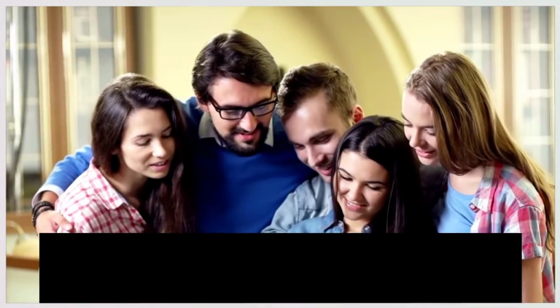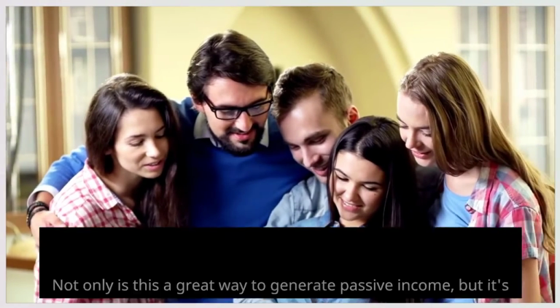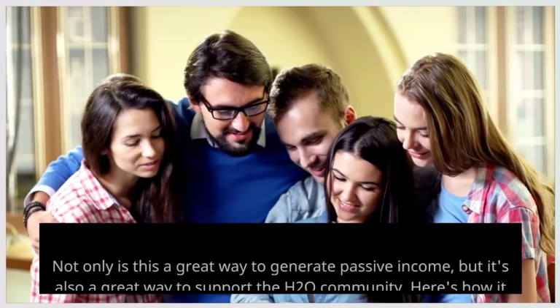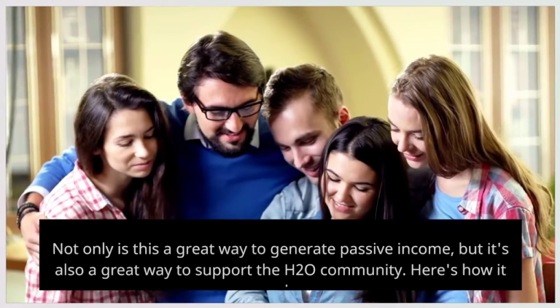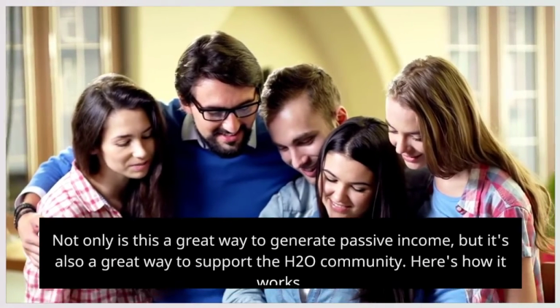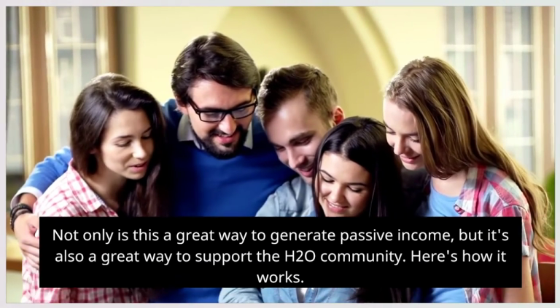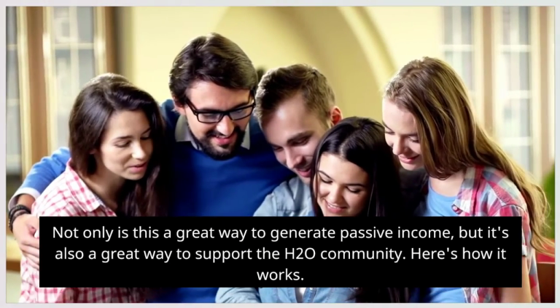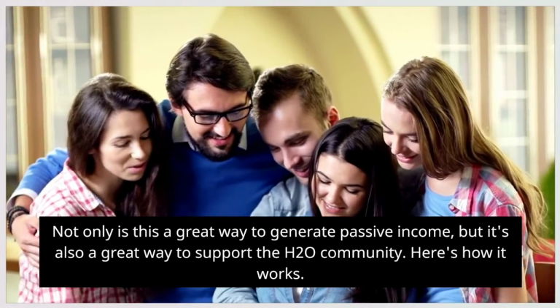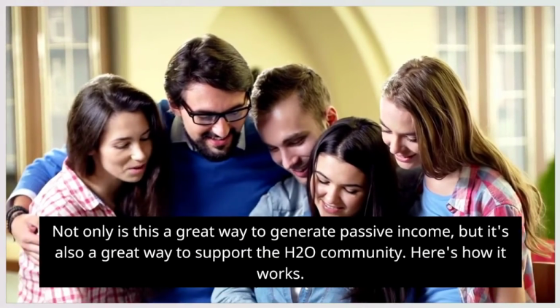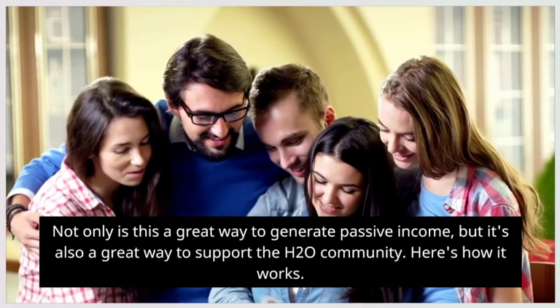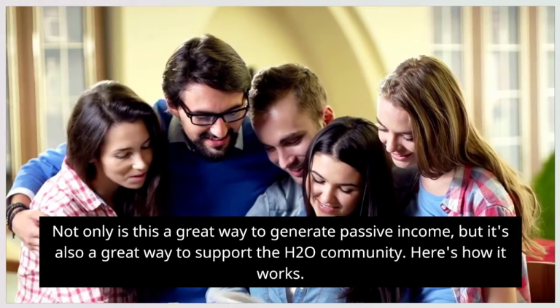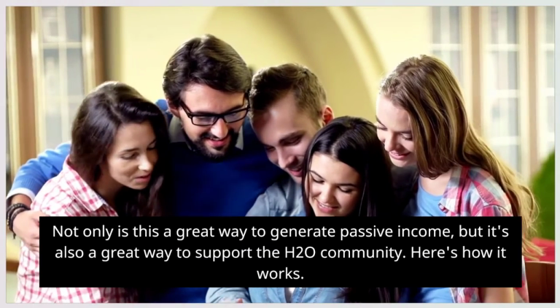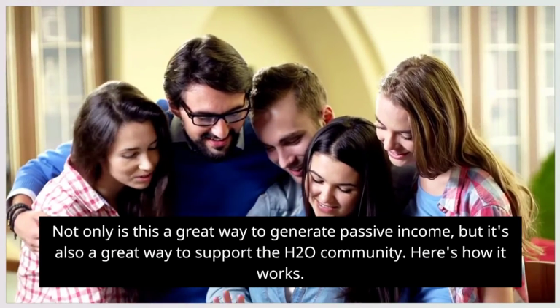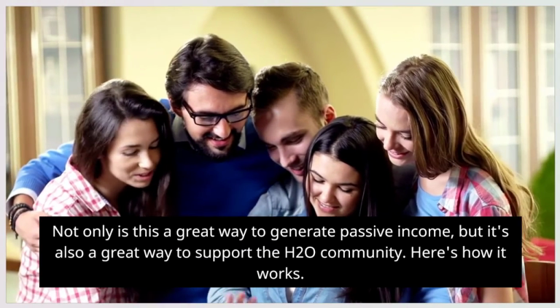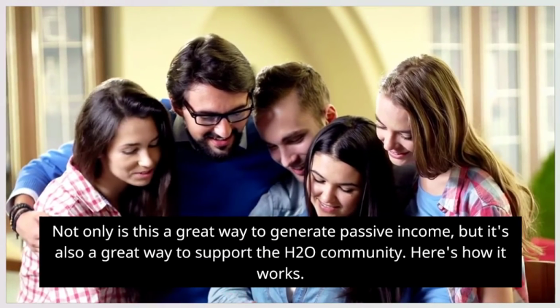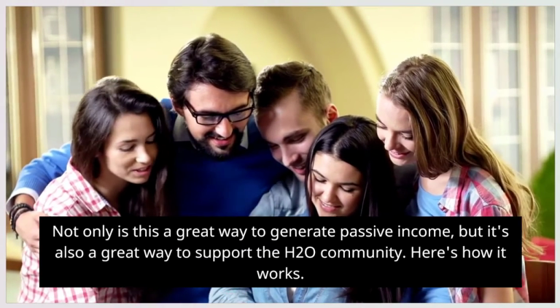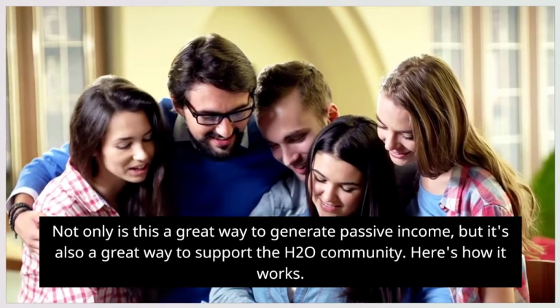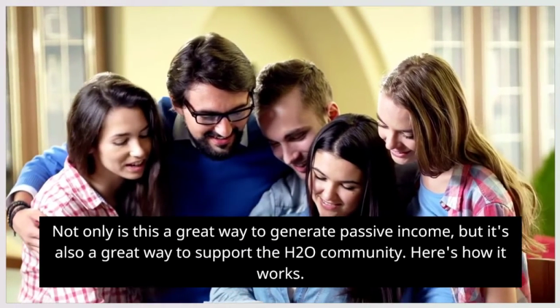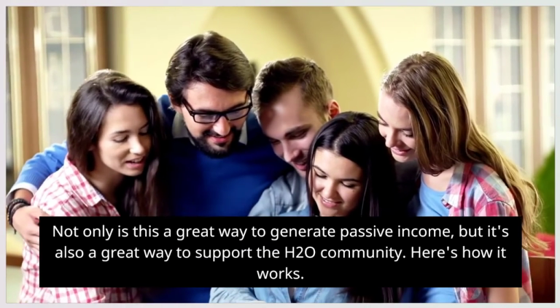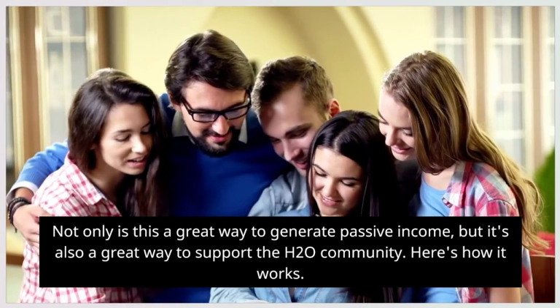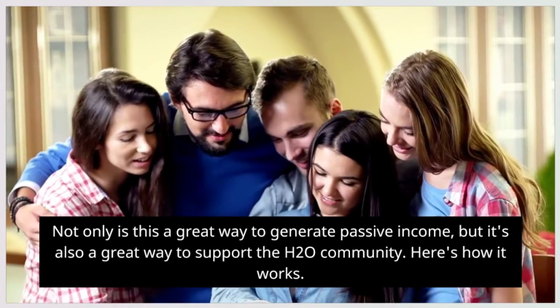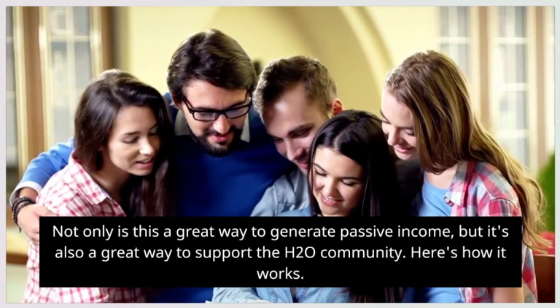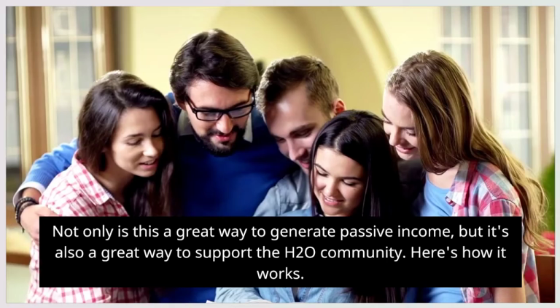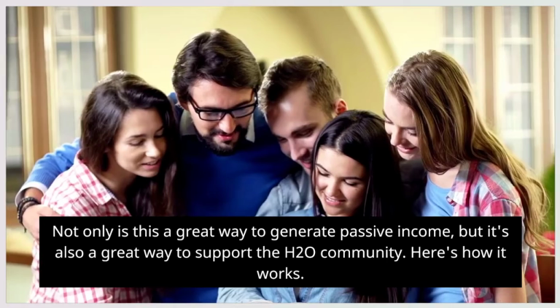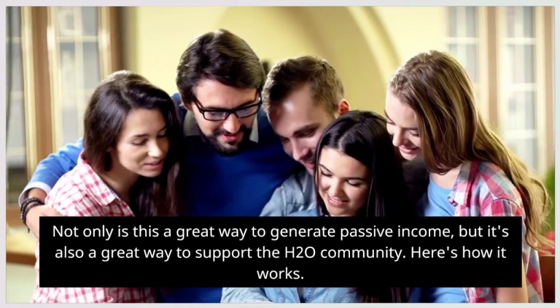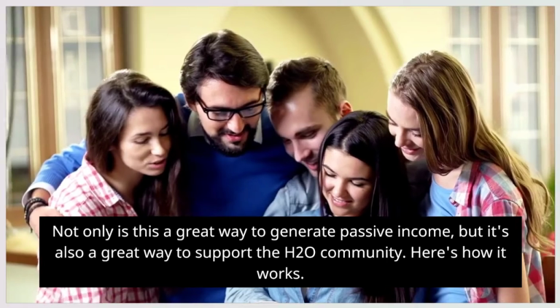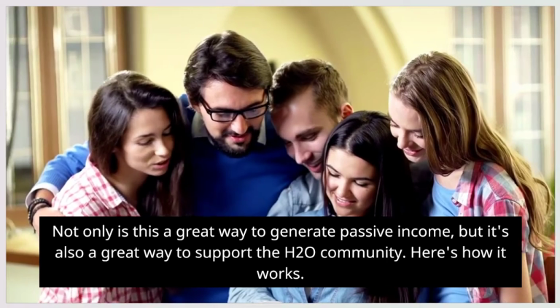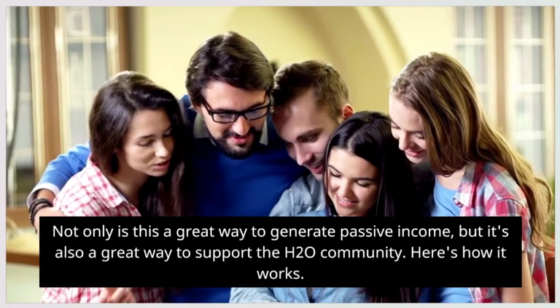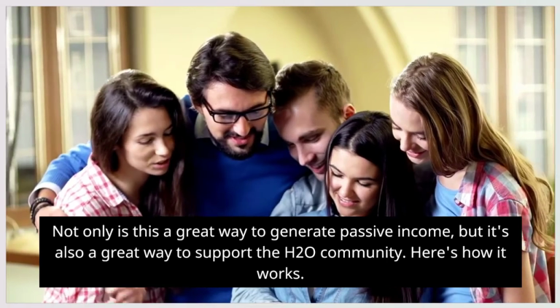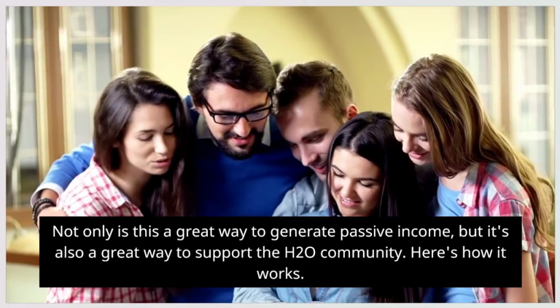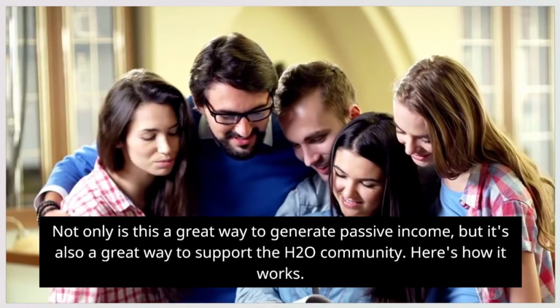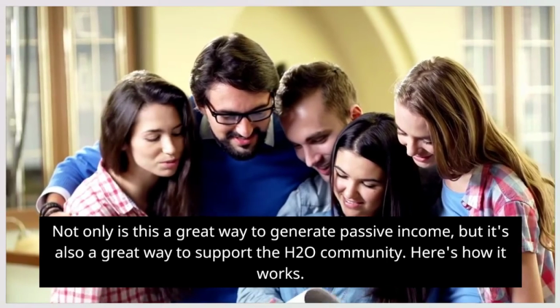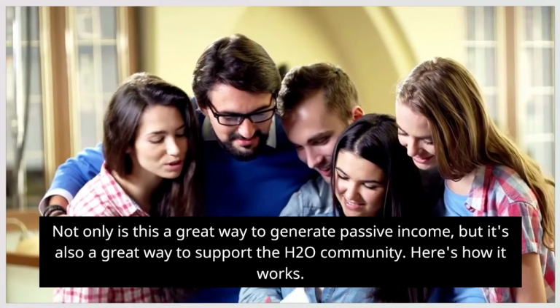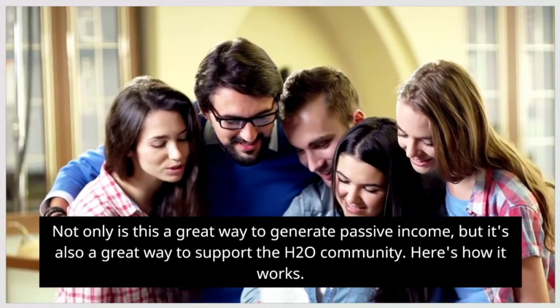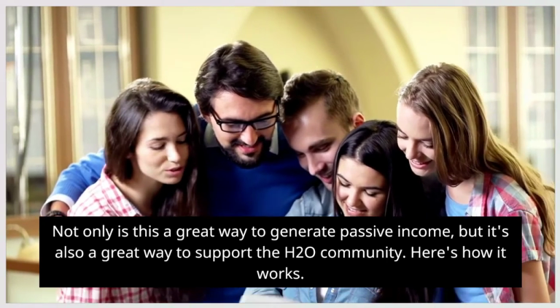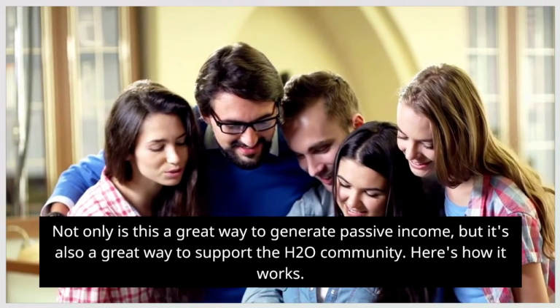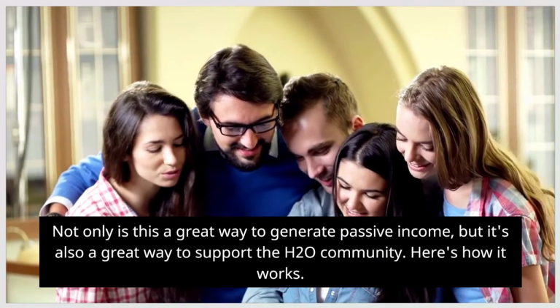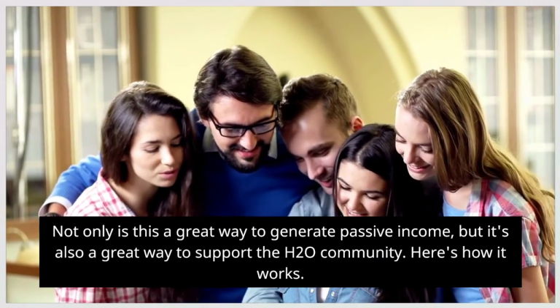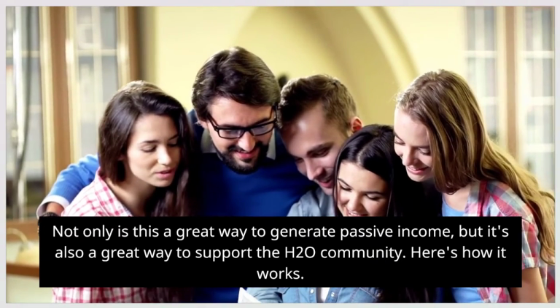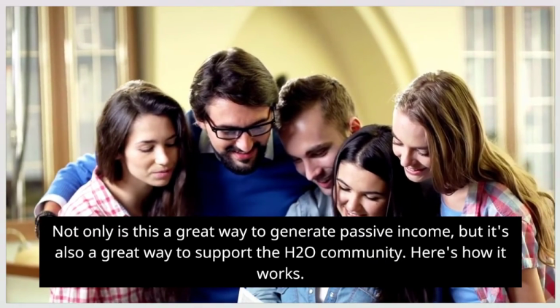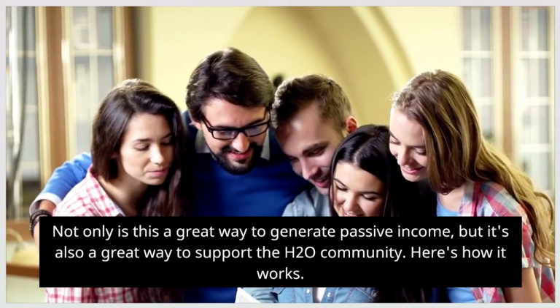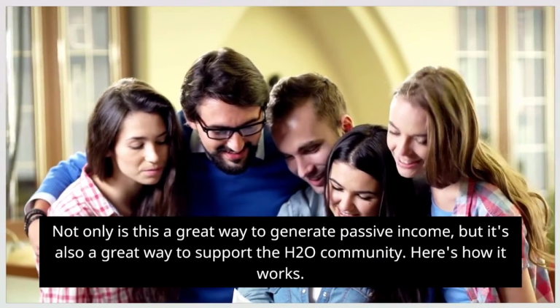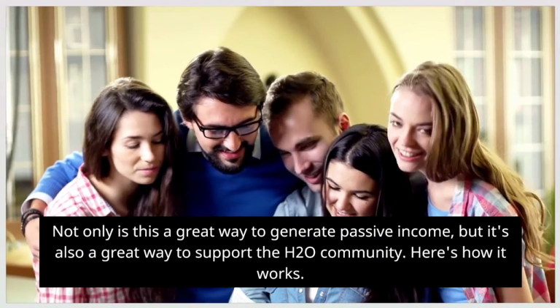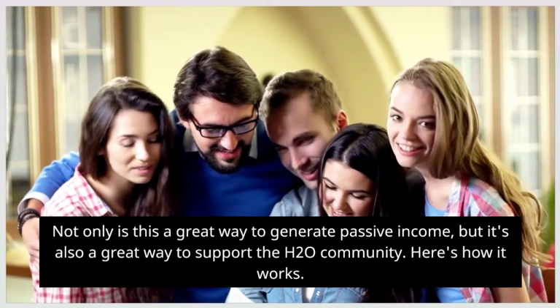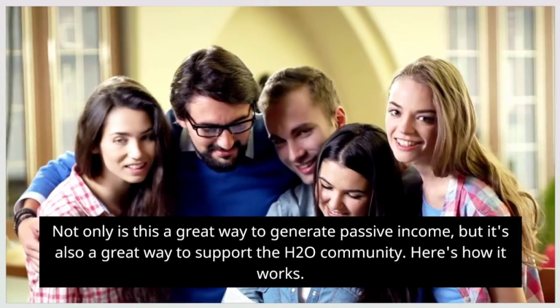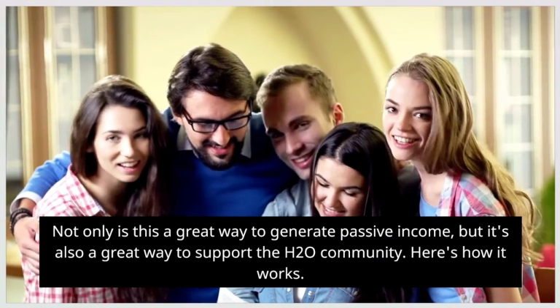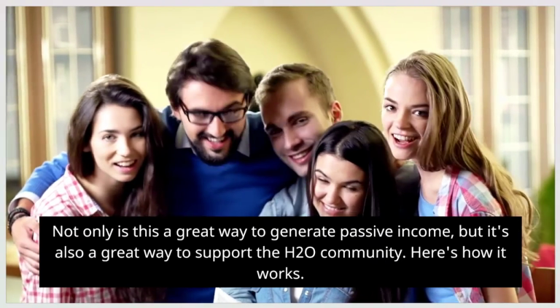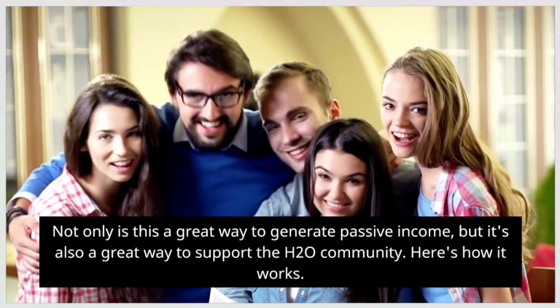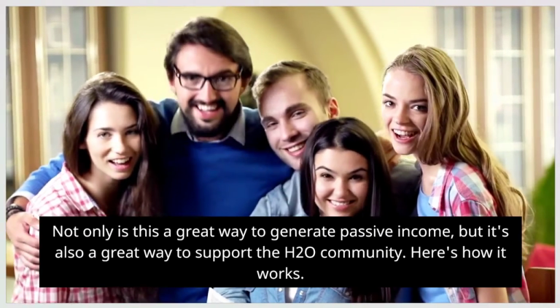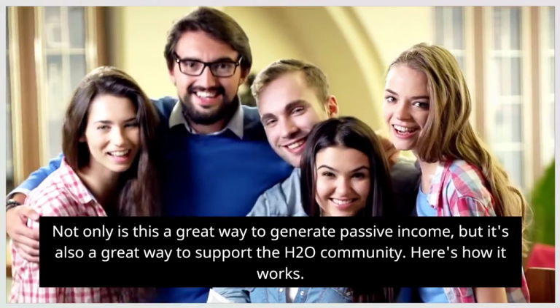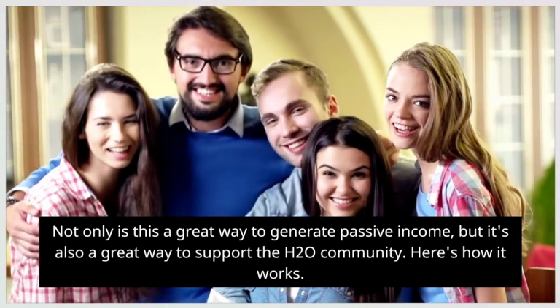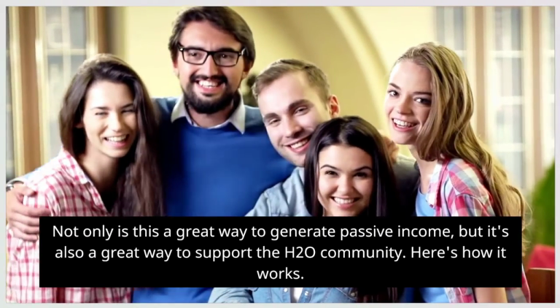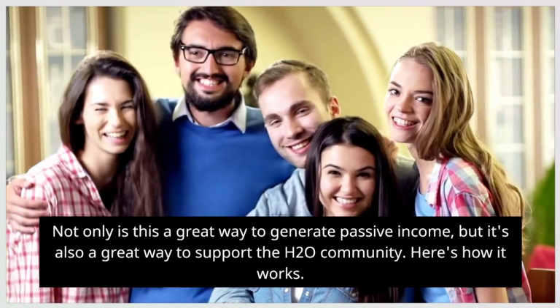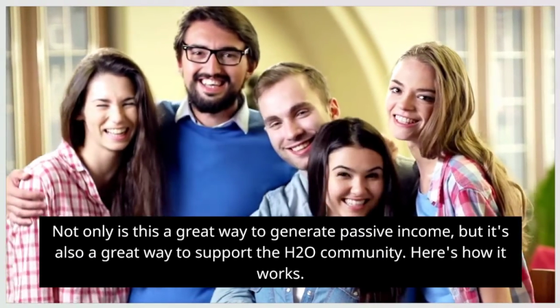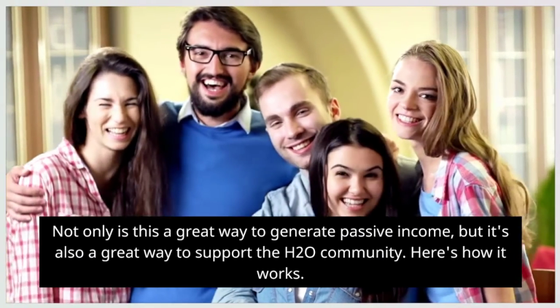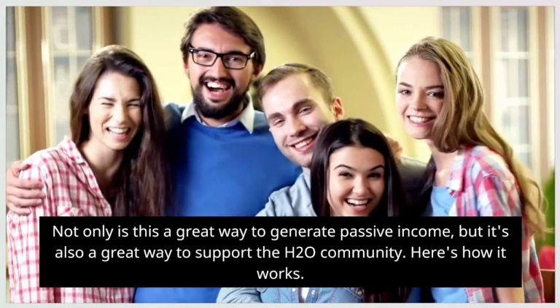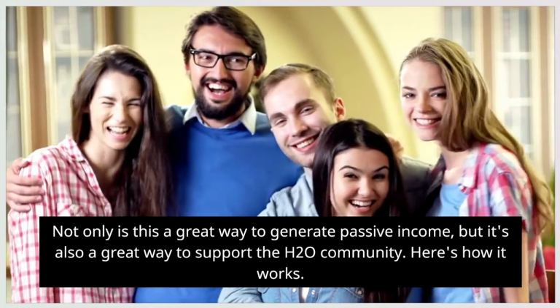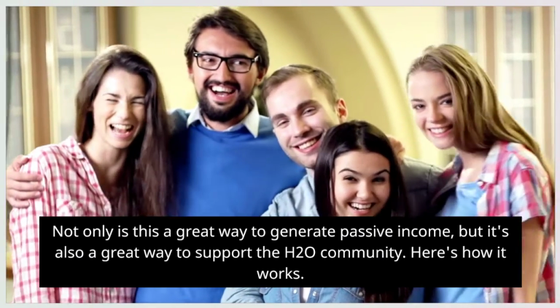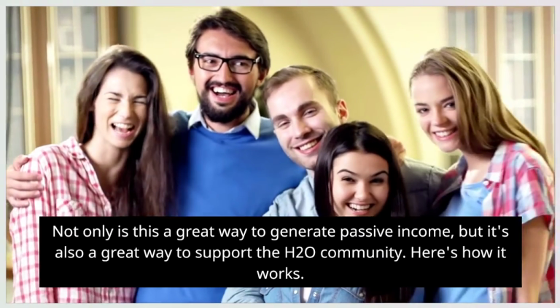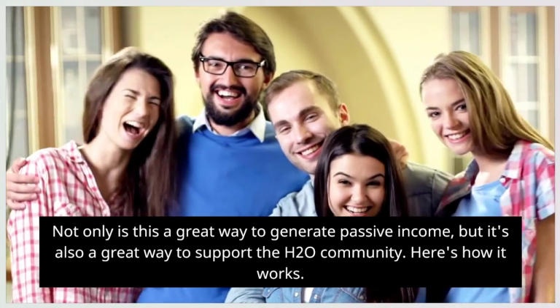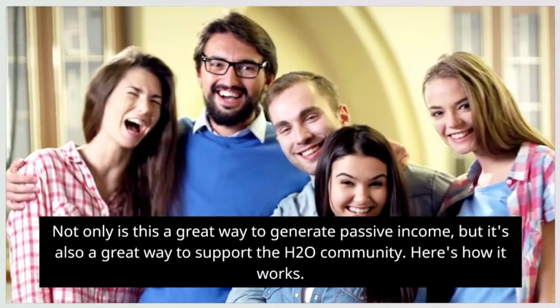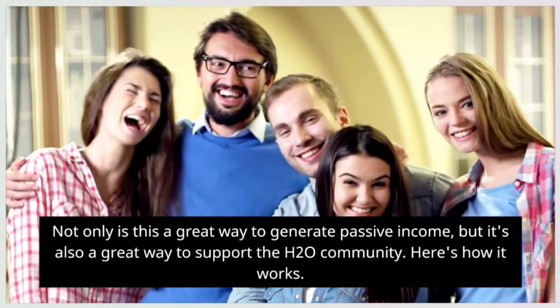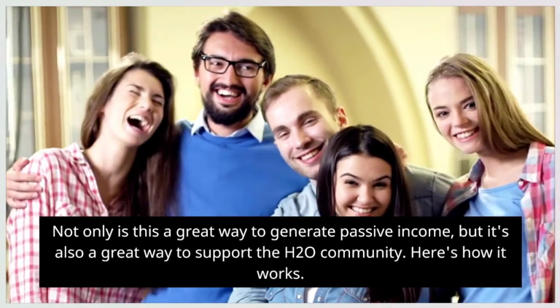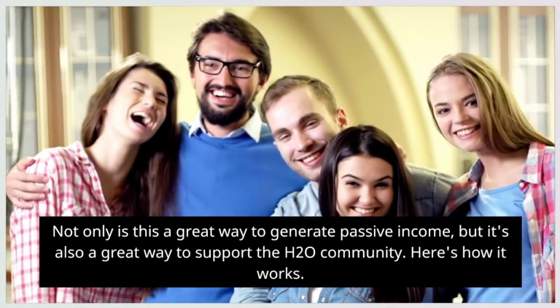Not only is this a great way to generate passive income, but it's also a great way to support the H2O community.